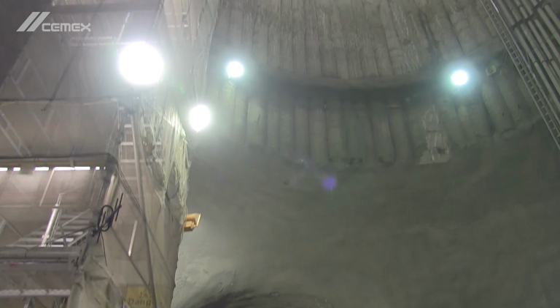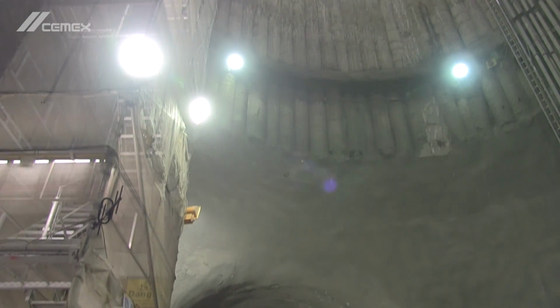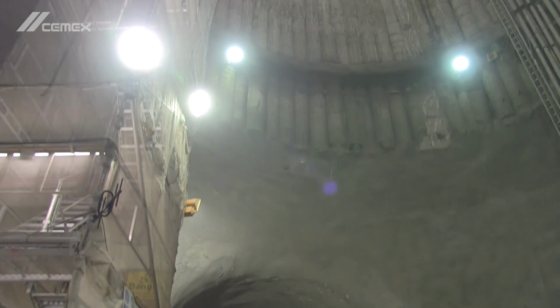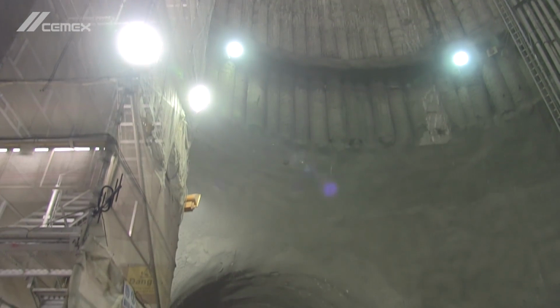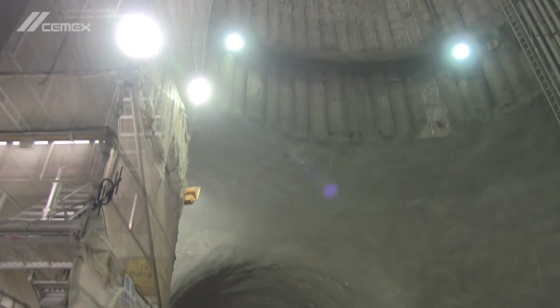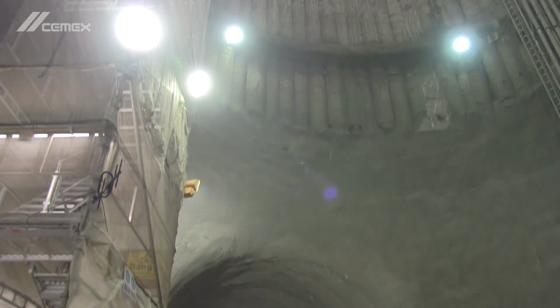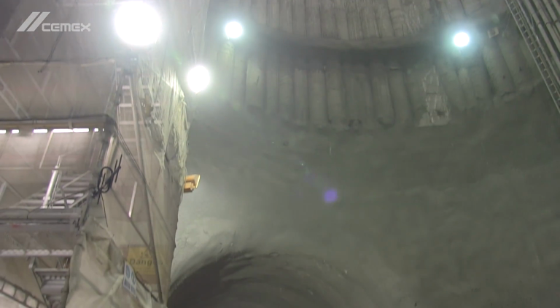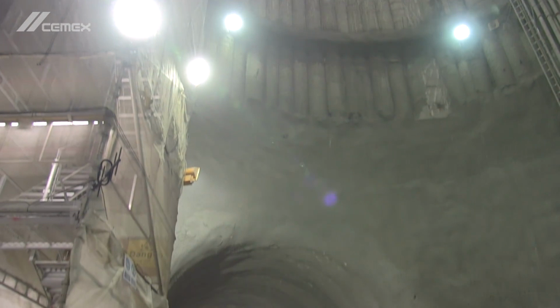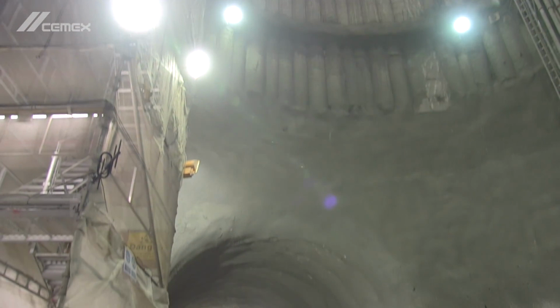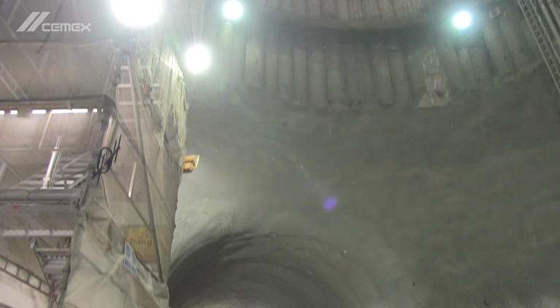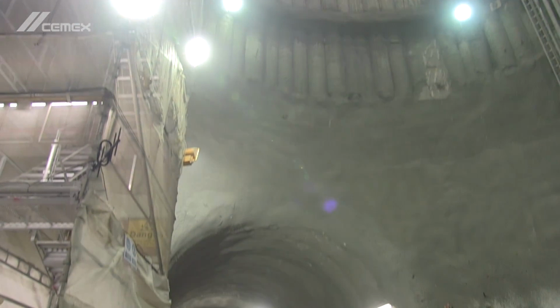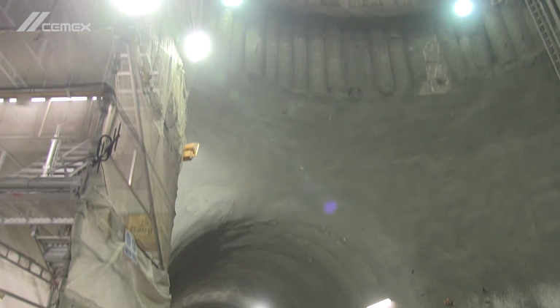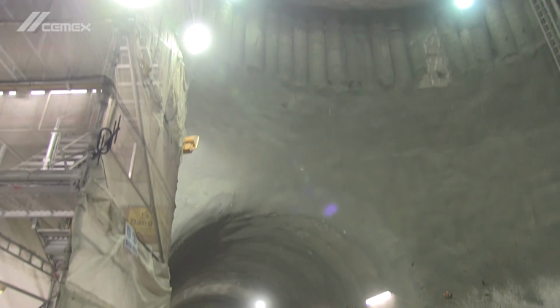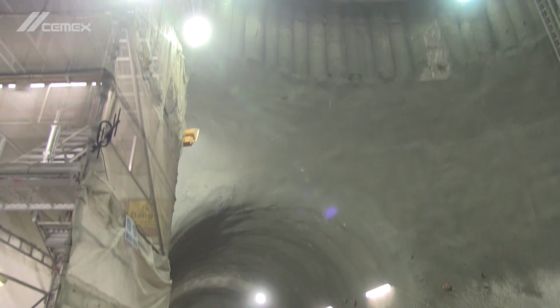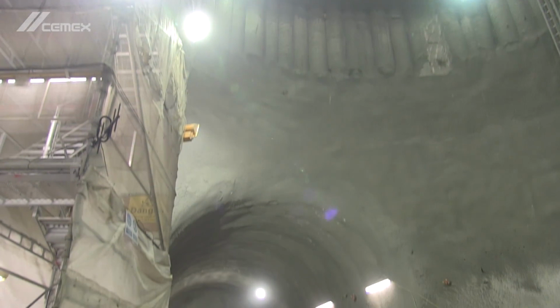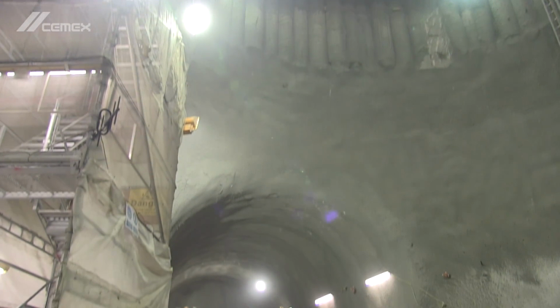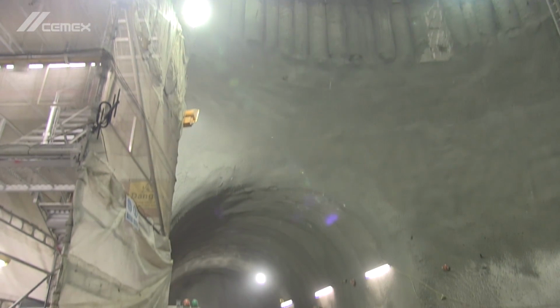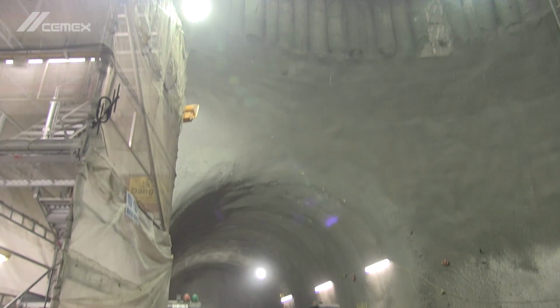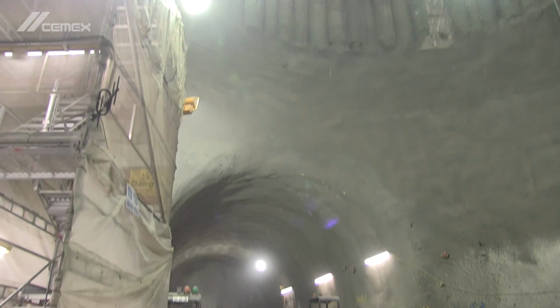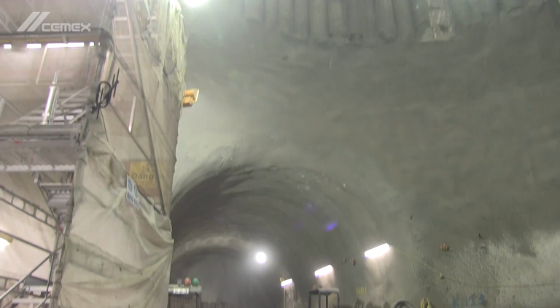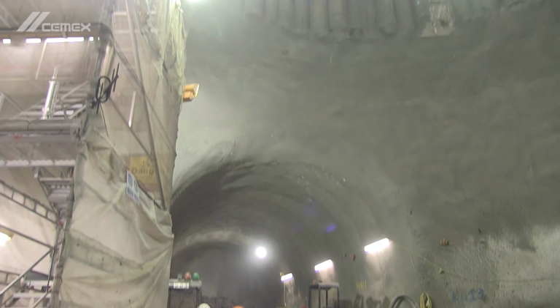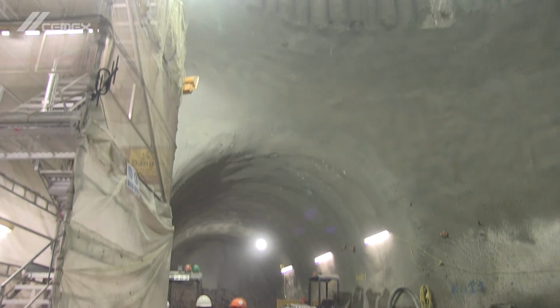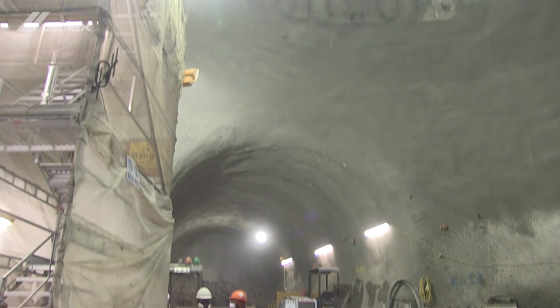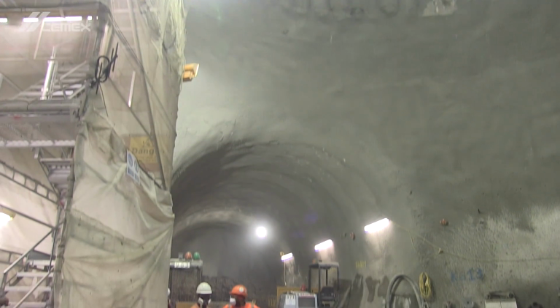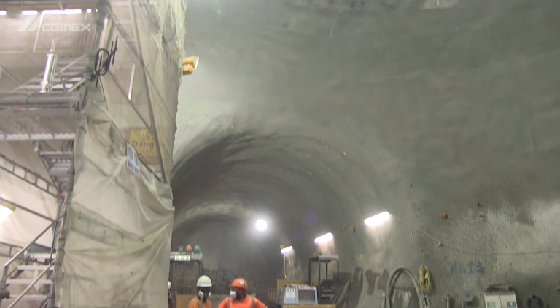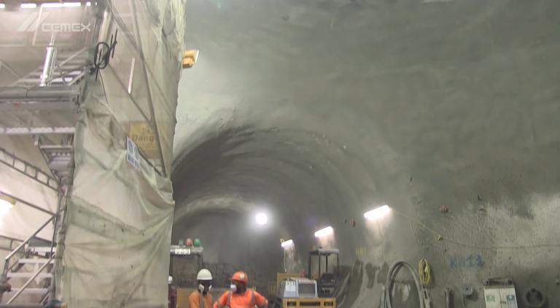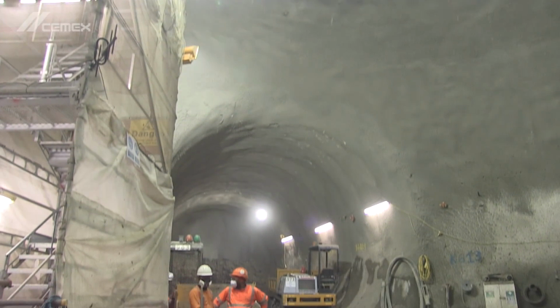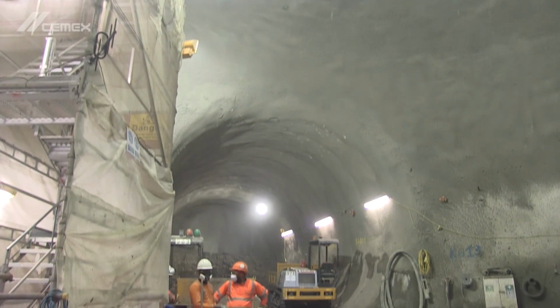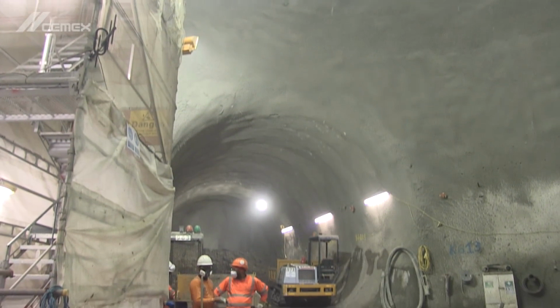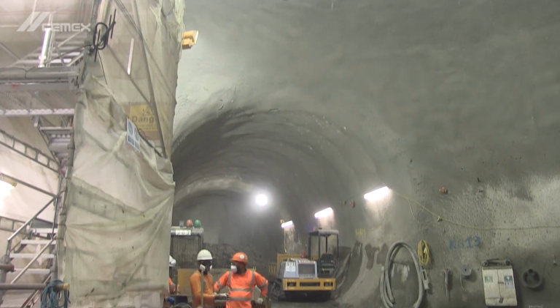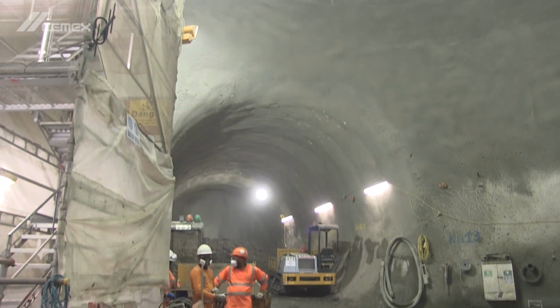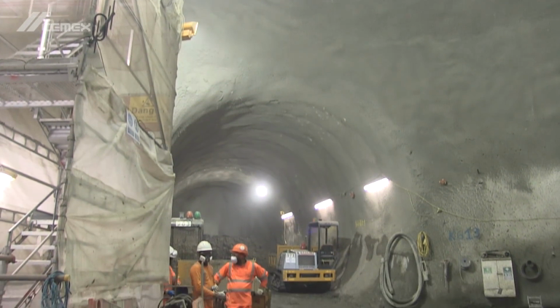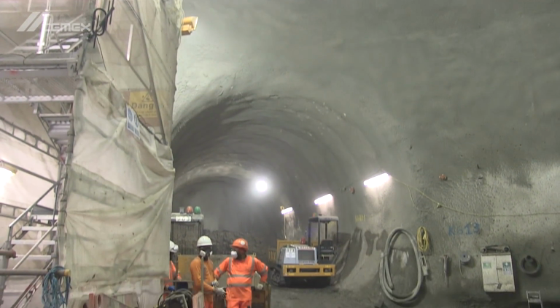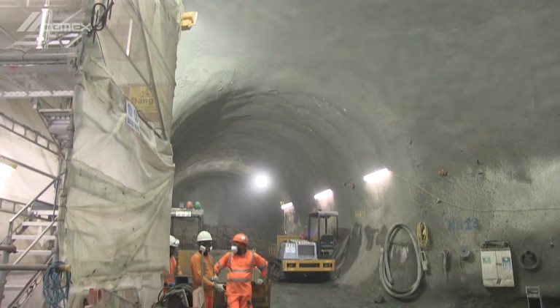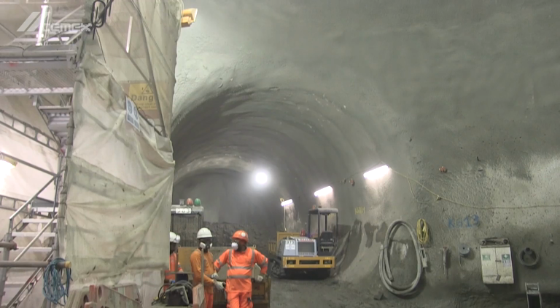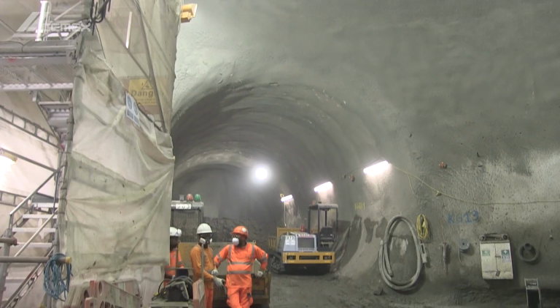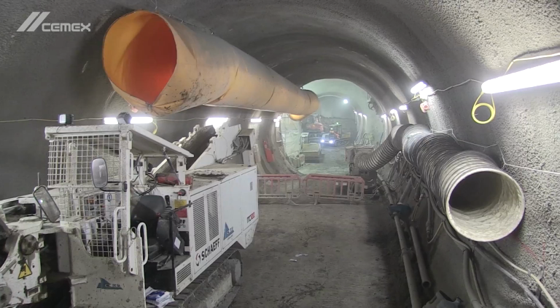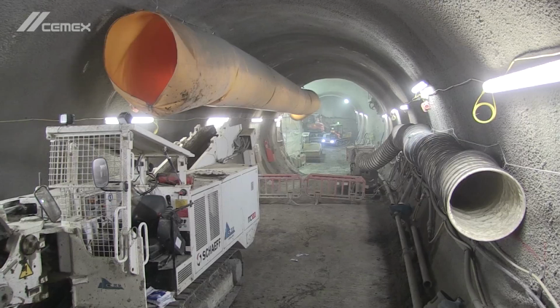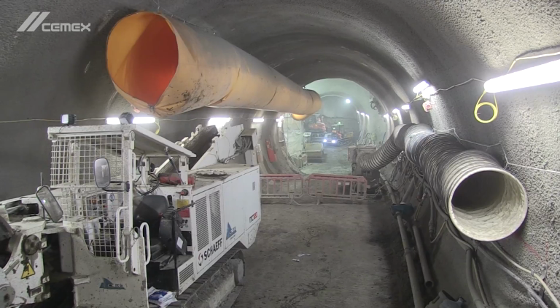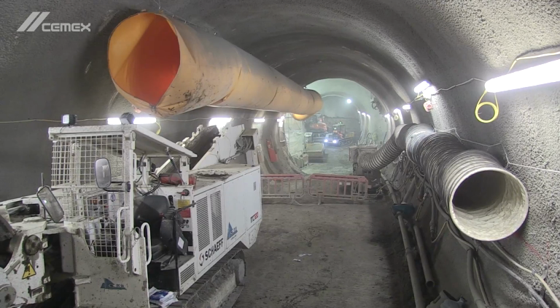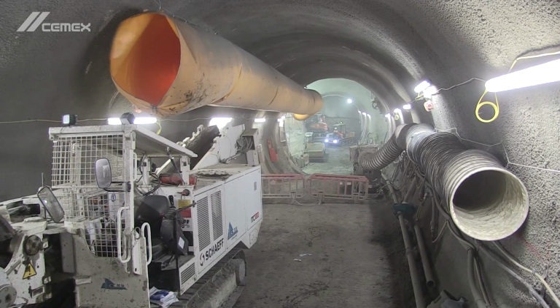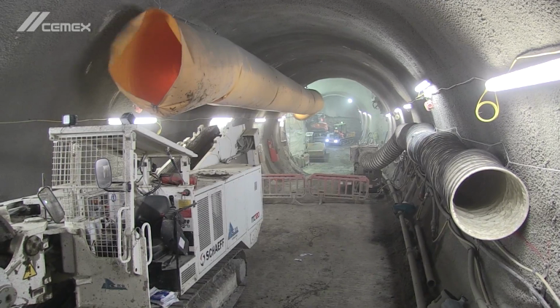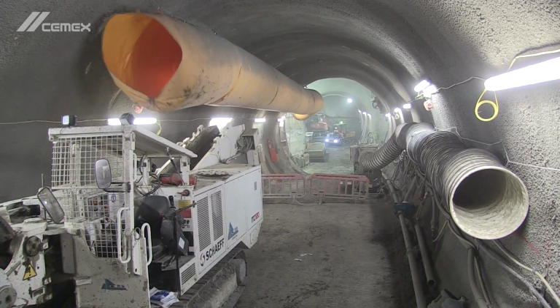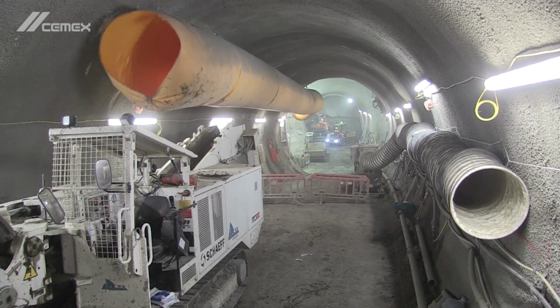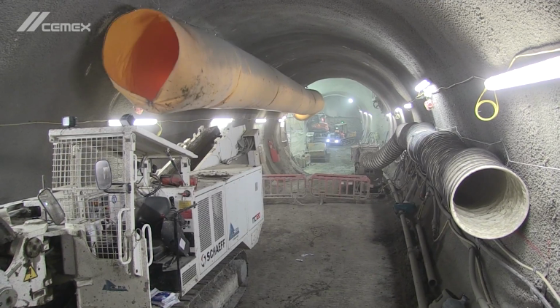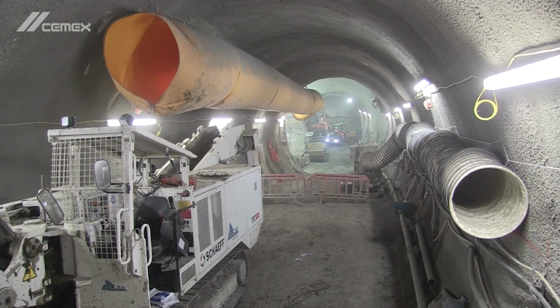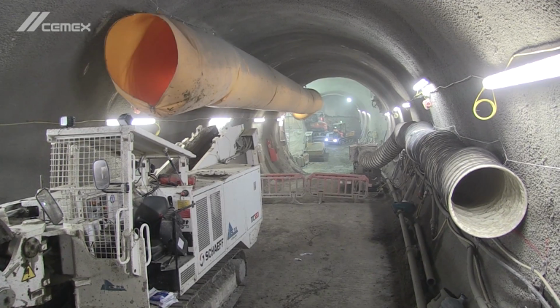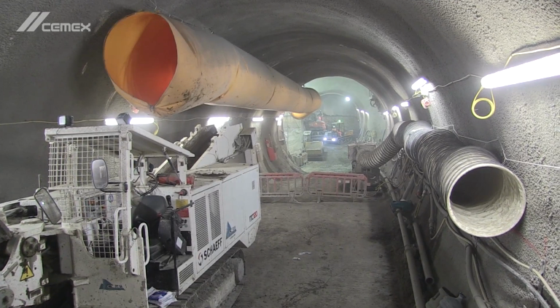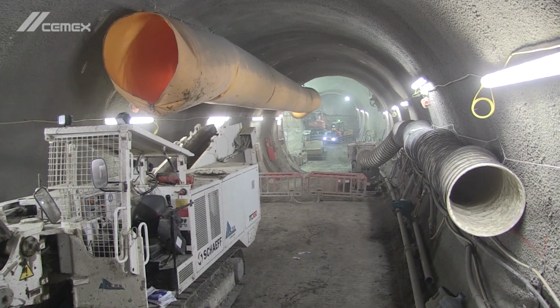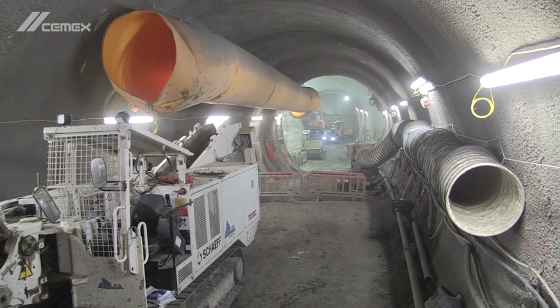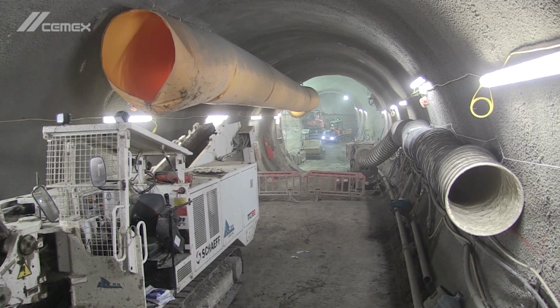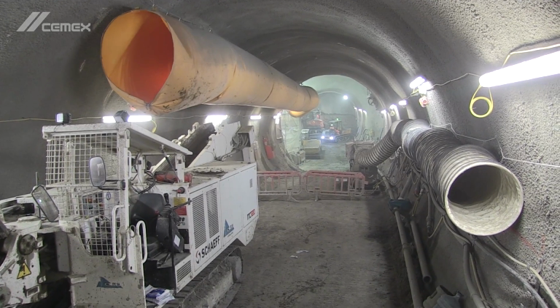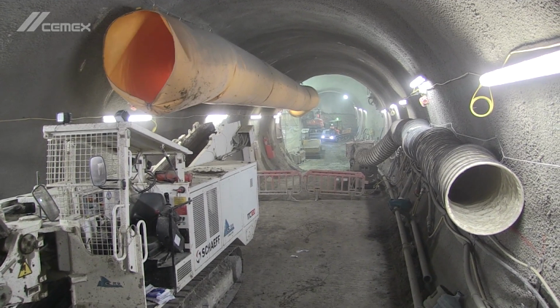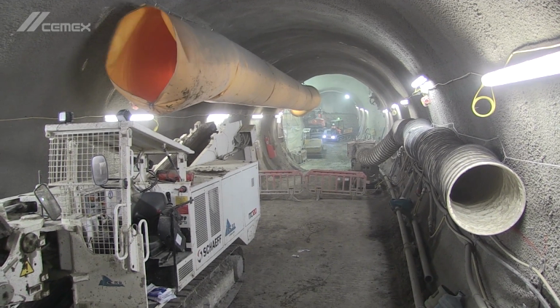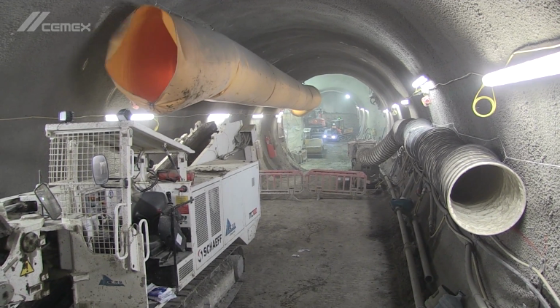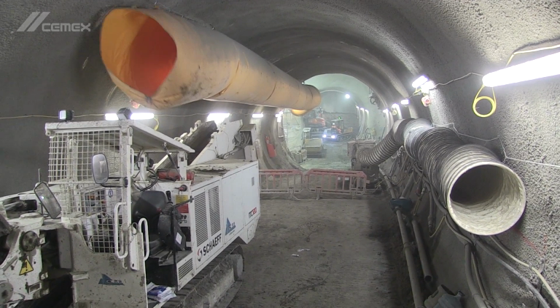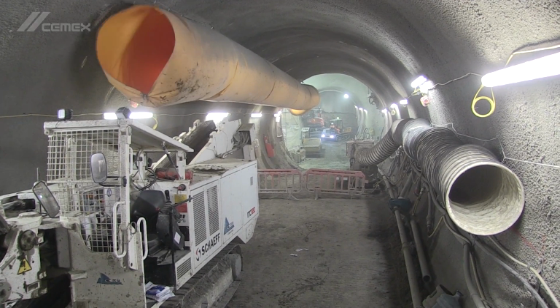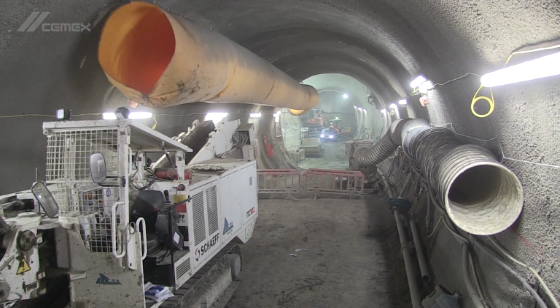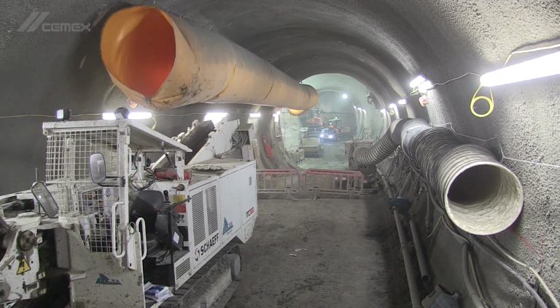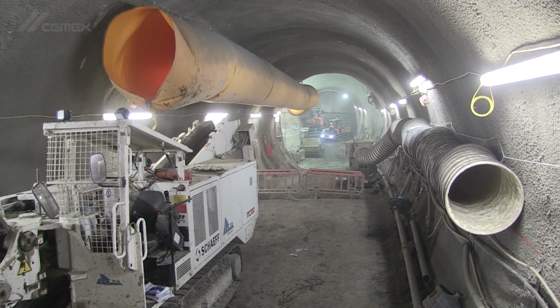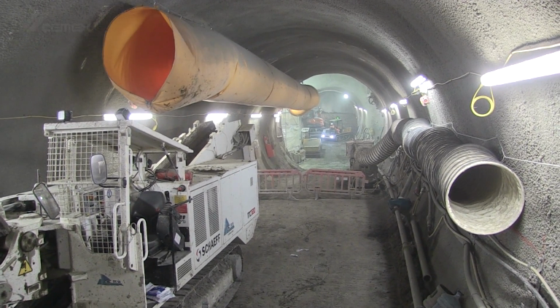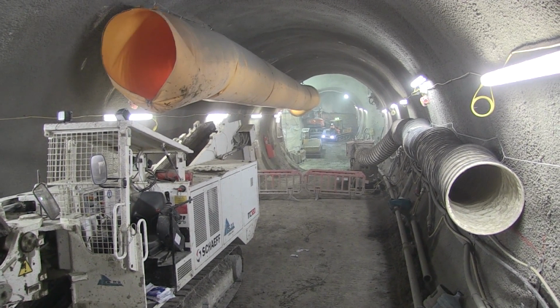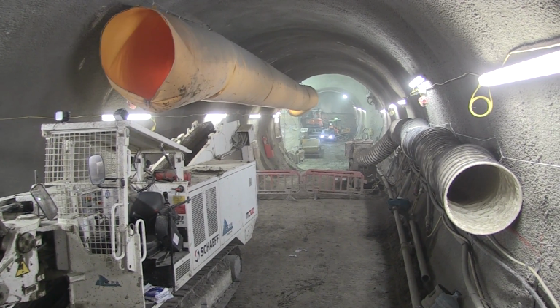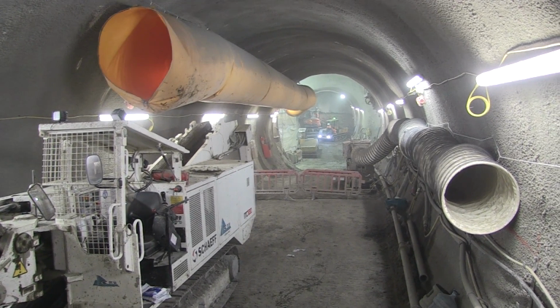We lined the tunnel in two shafts with over 13,000 tonnes of our CEMEX sprayed concrete over a period of six months.